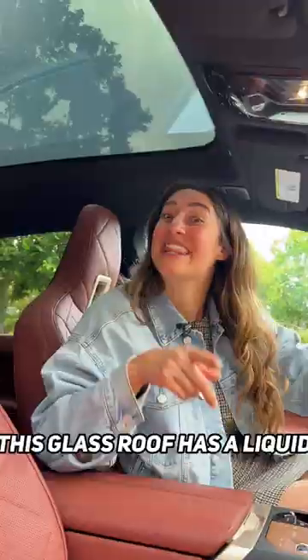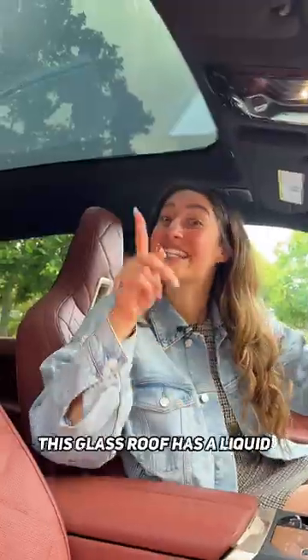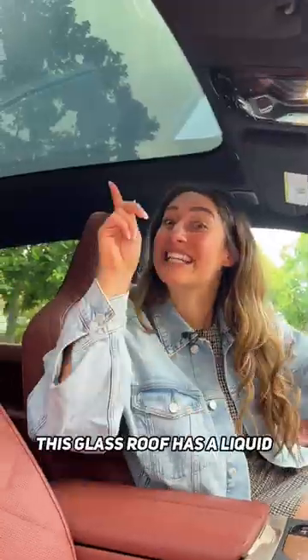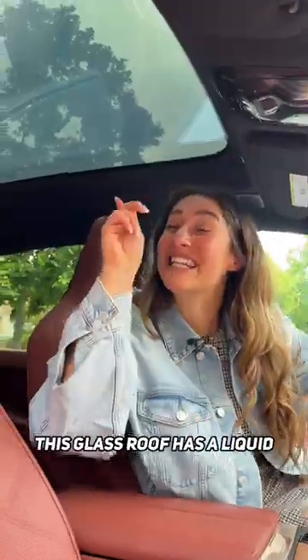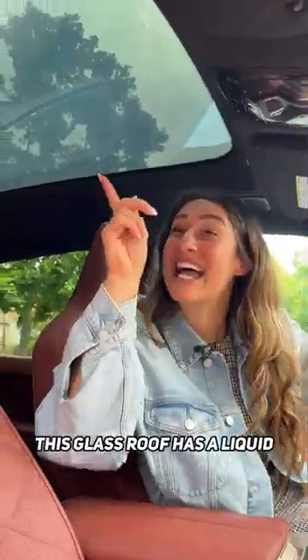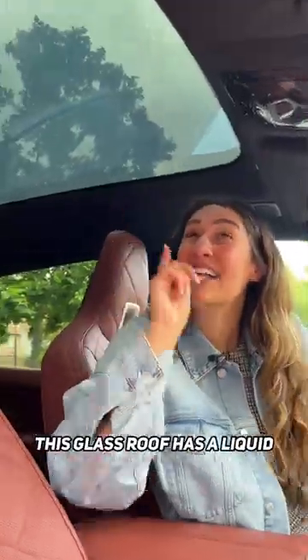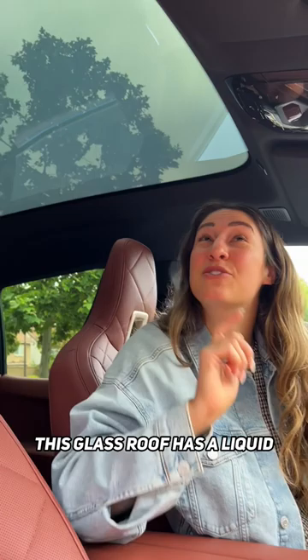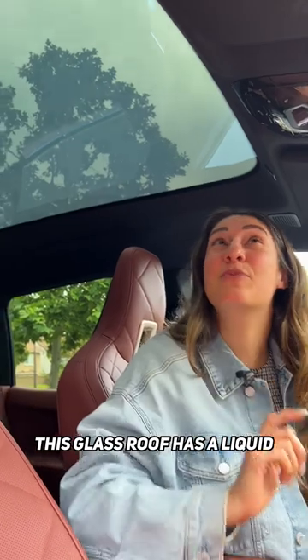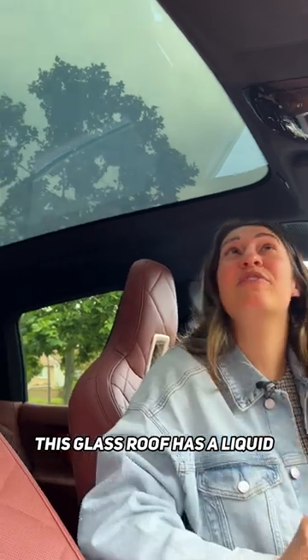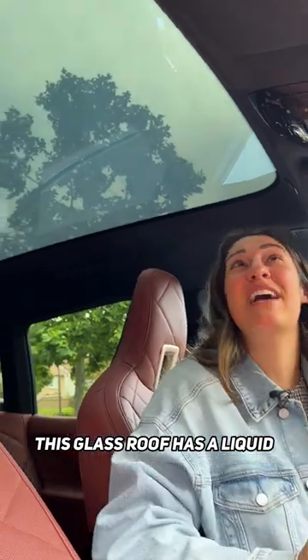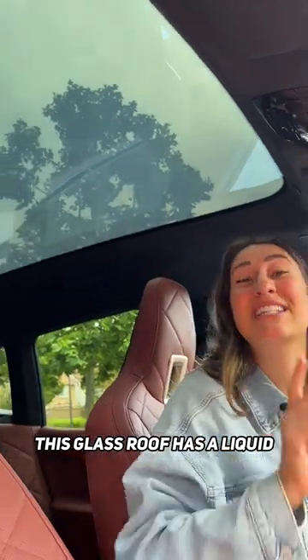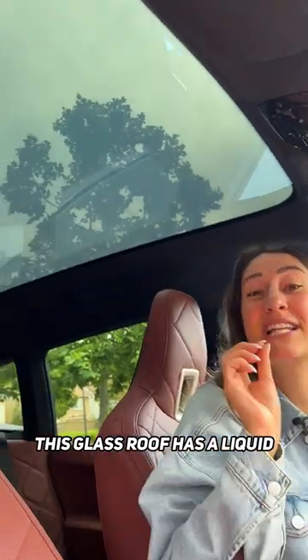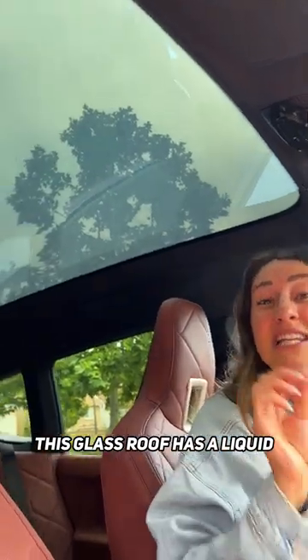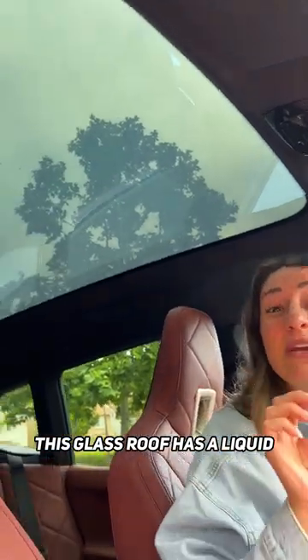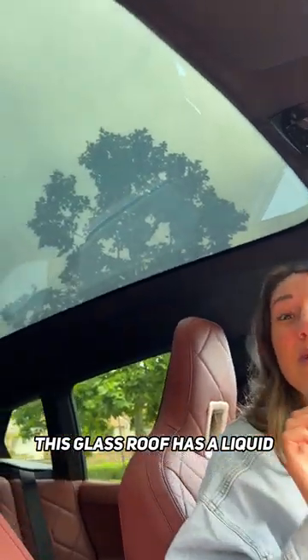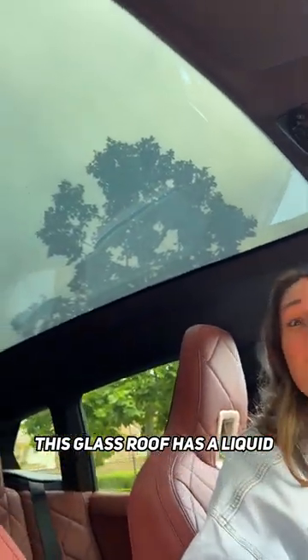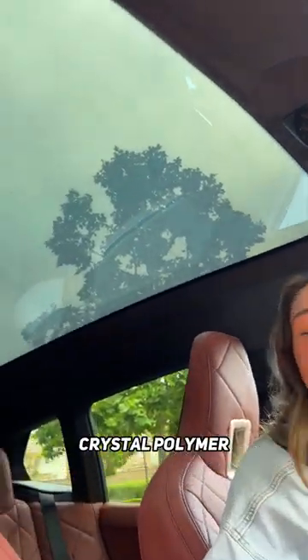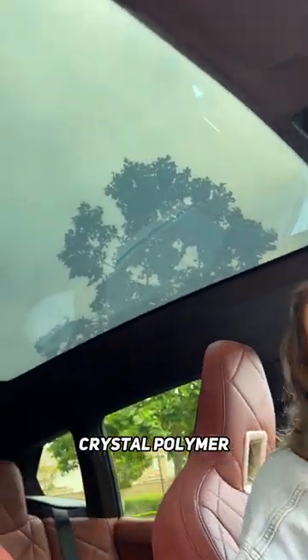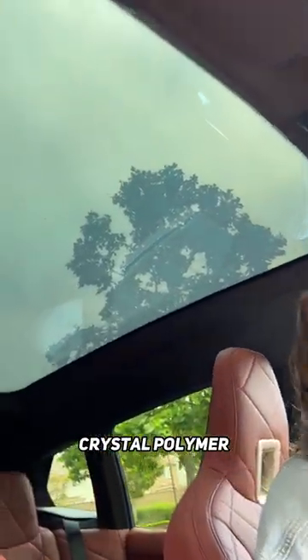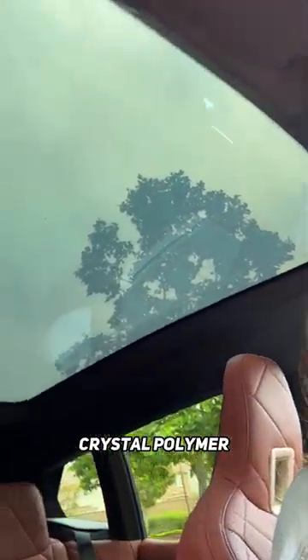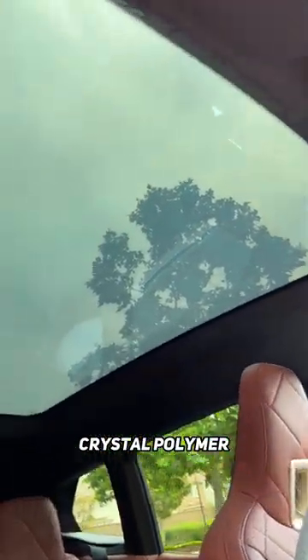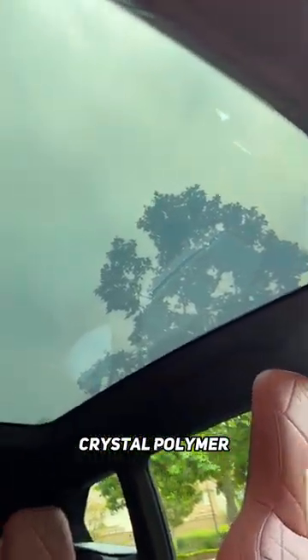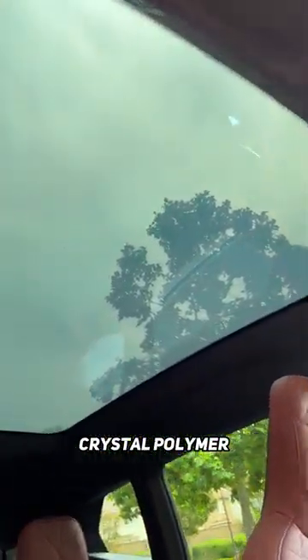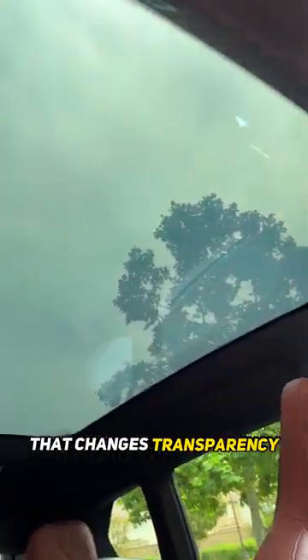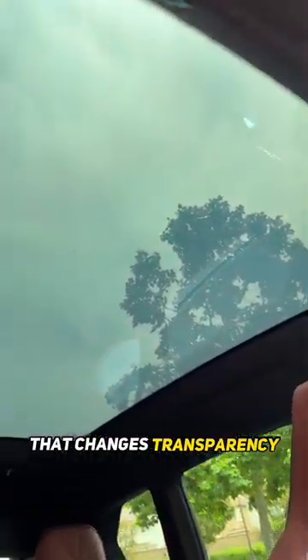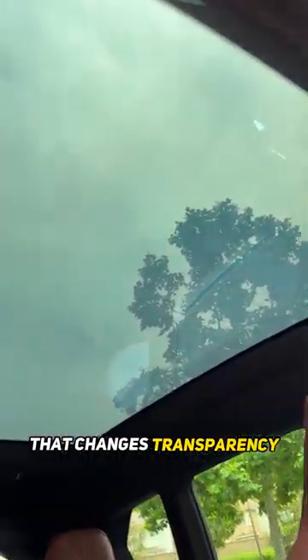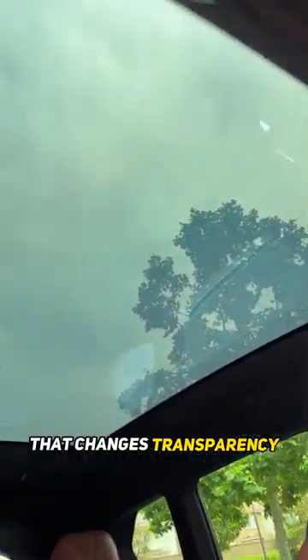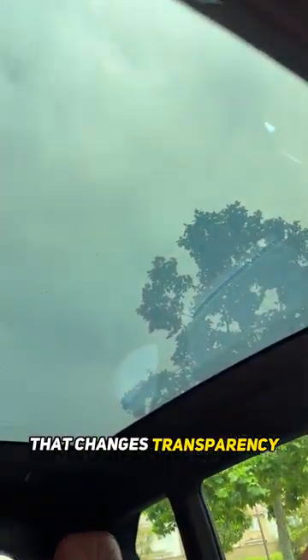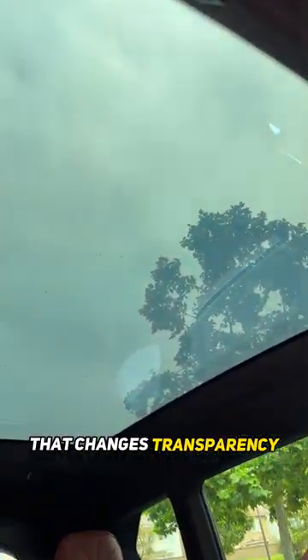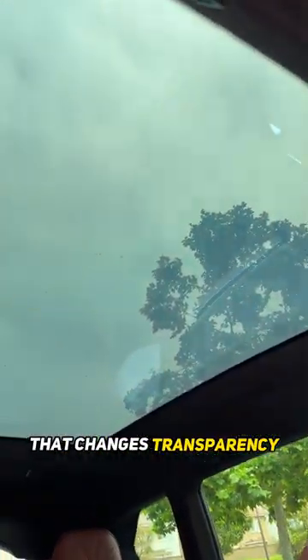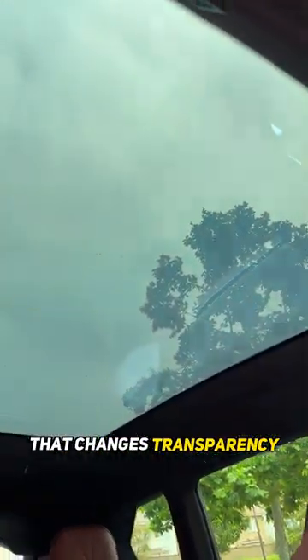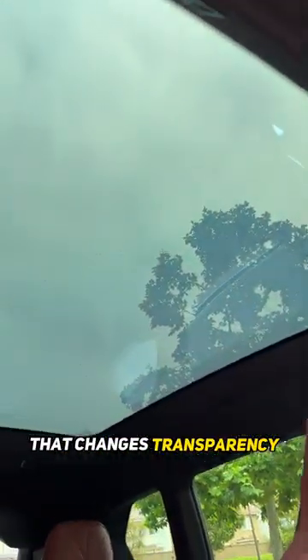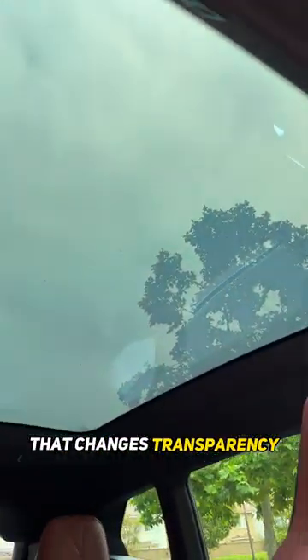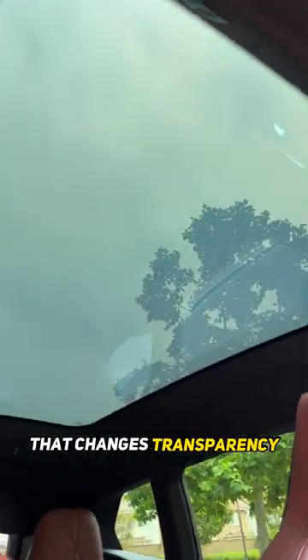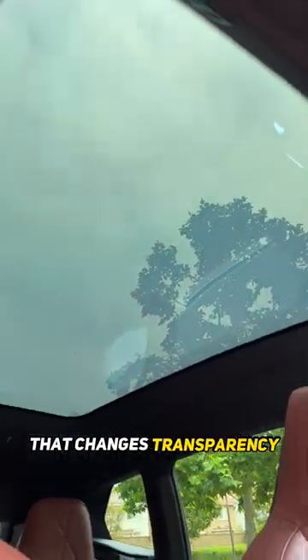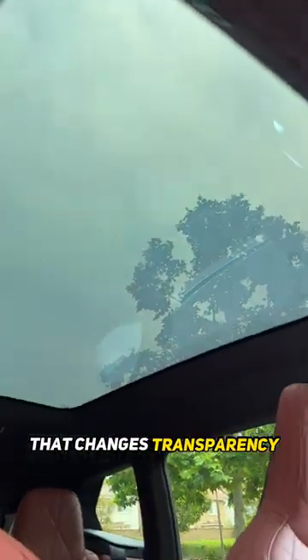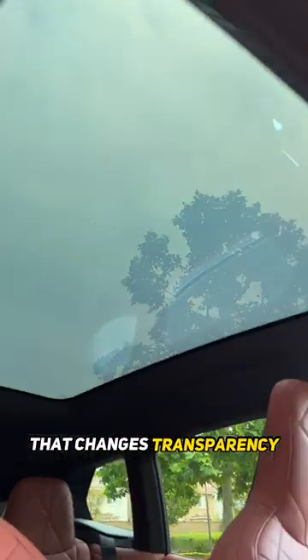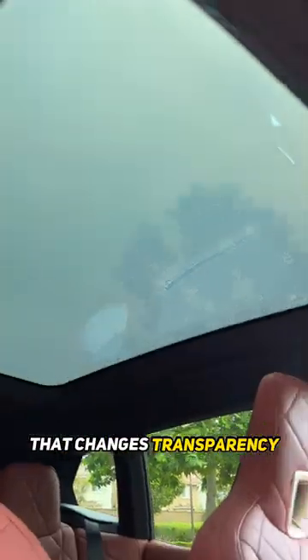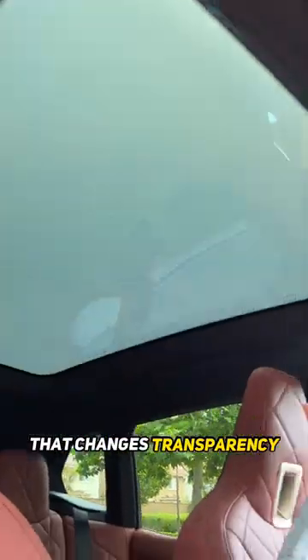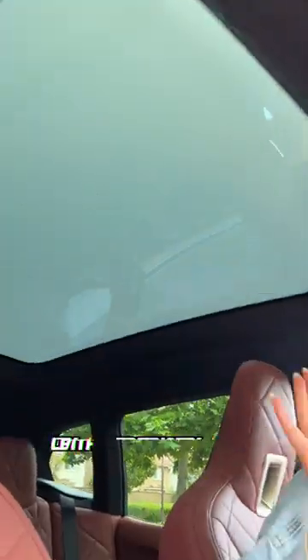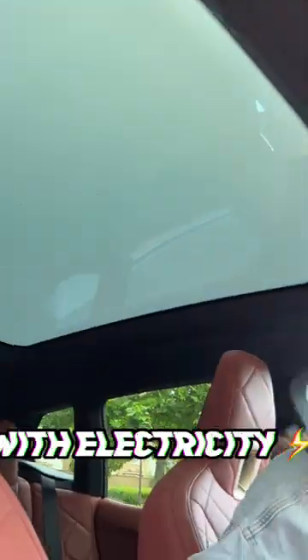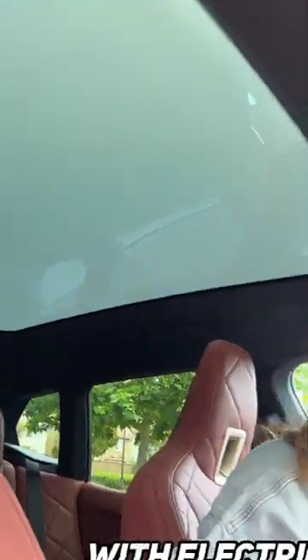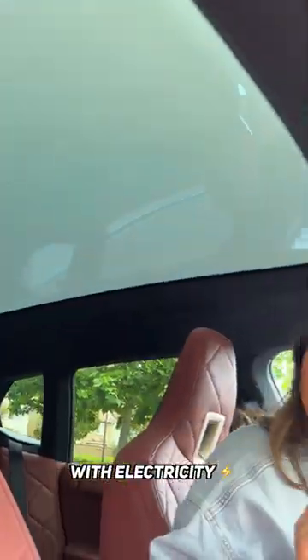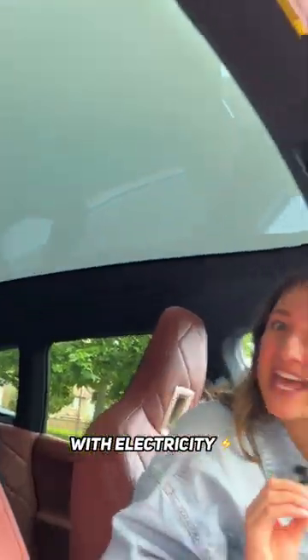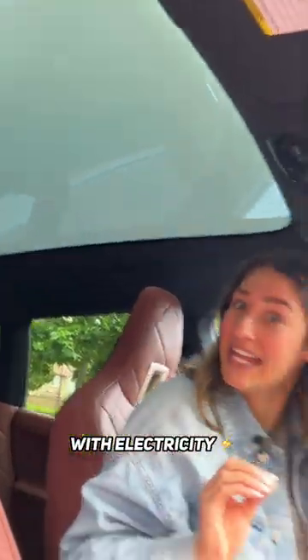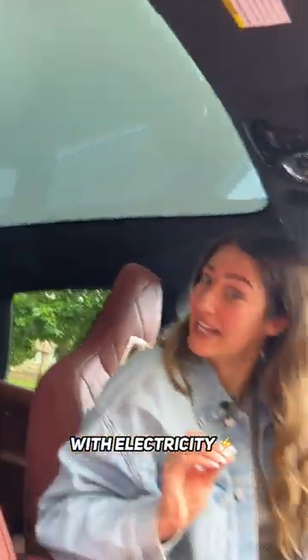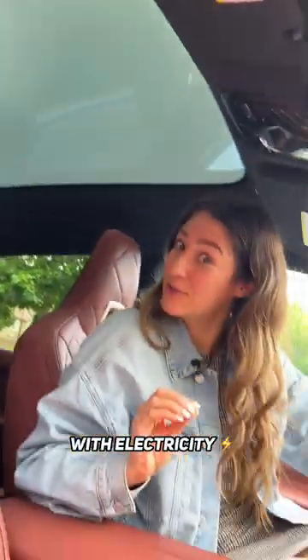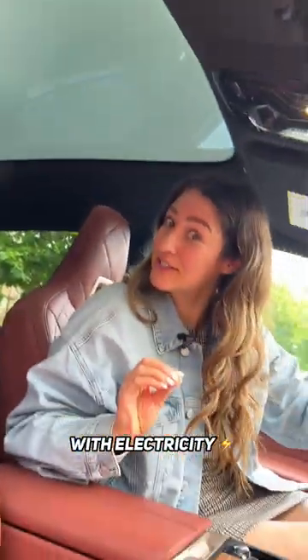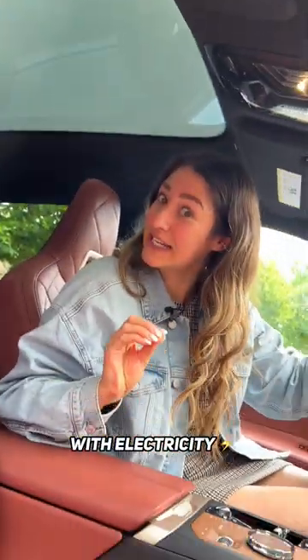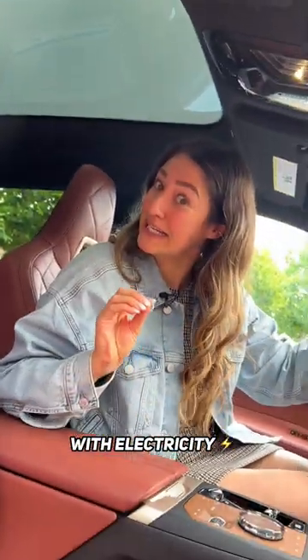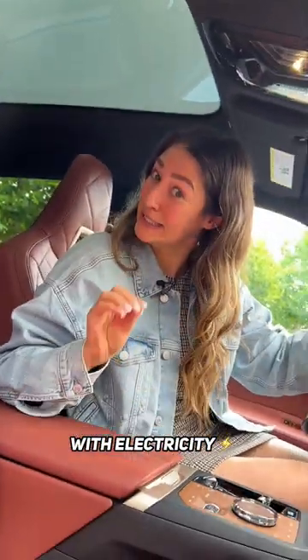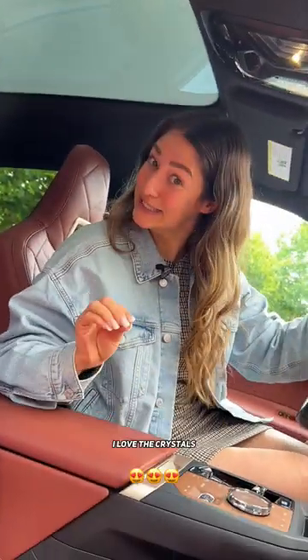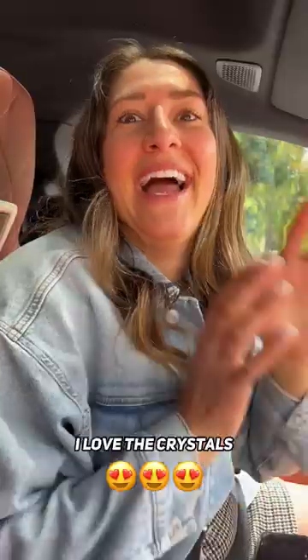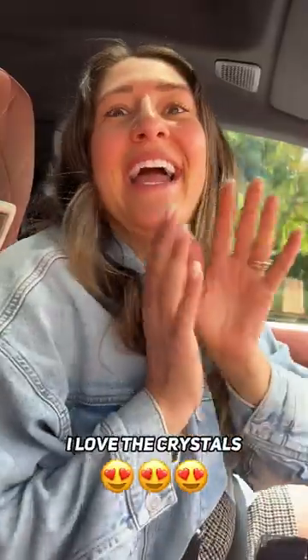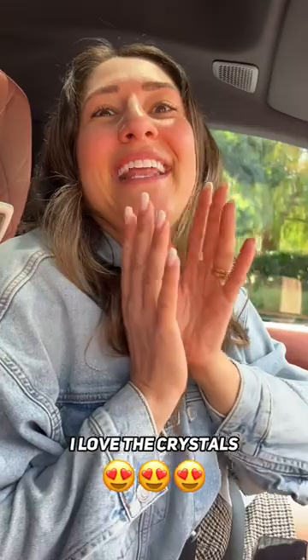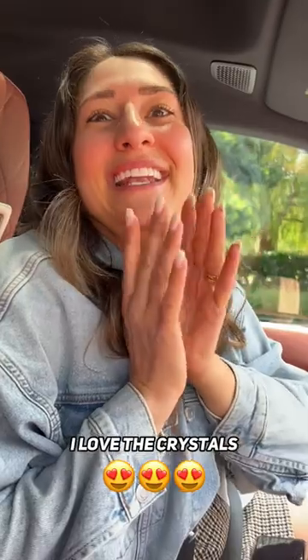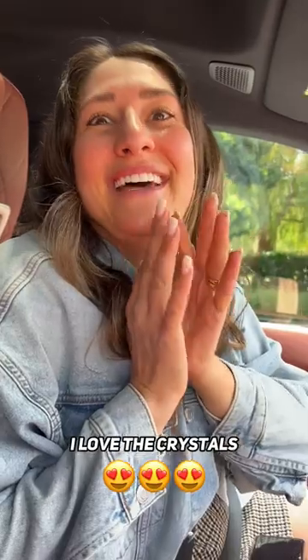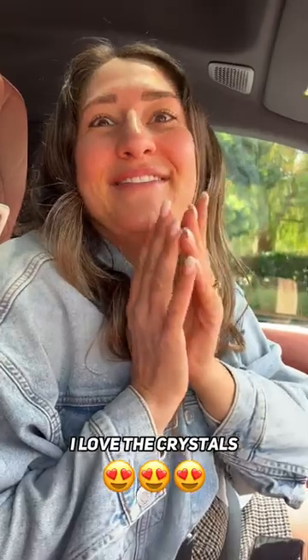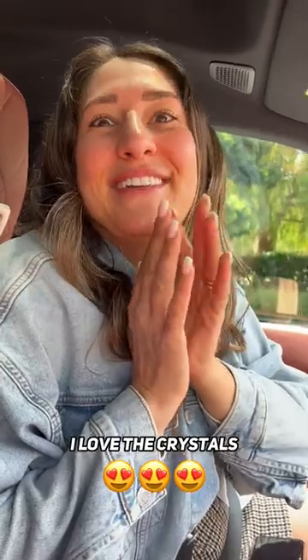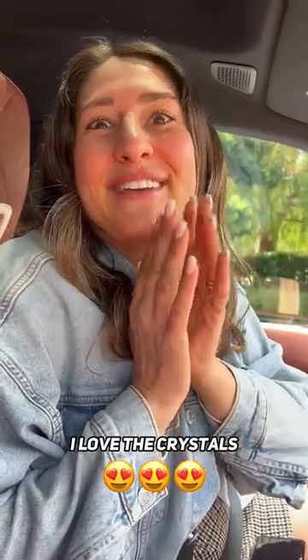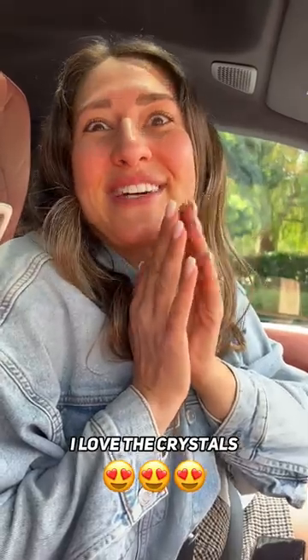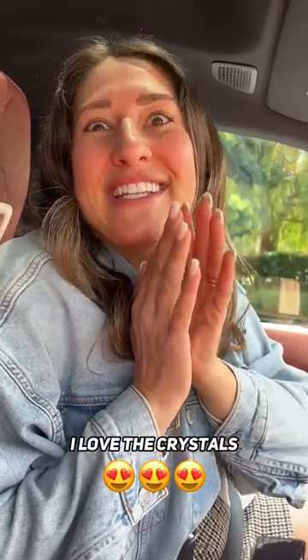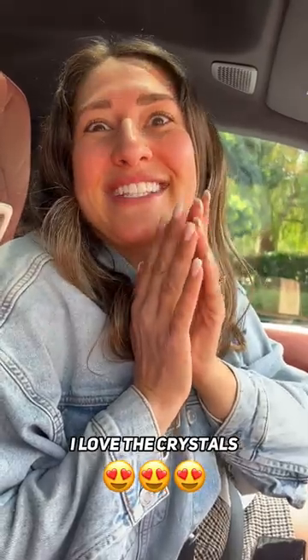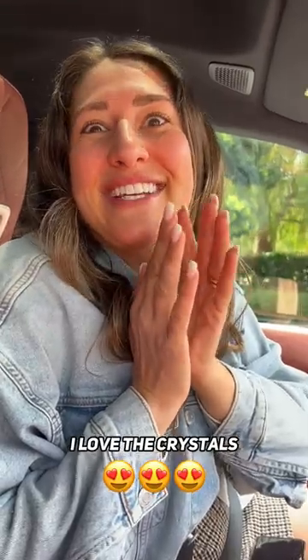This glass roof has a liquid crystal polymer that changes transparency with electricity. I love the crystals!